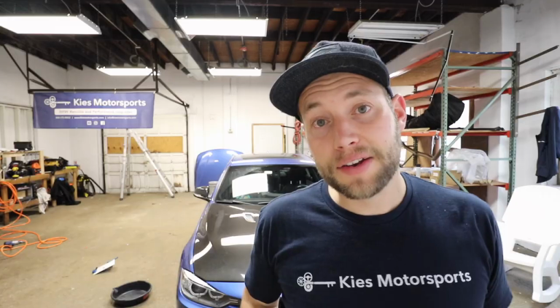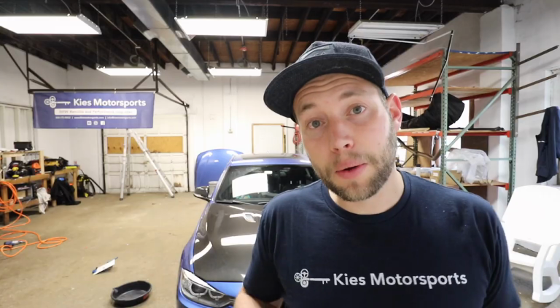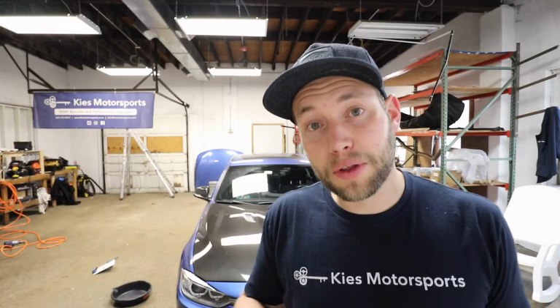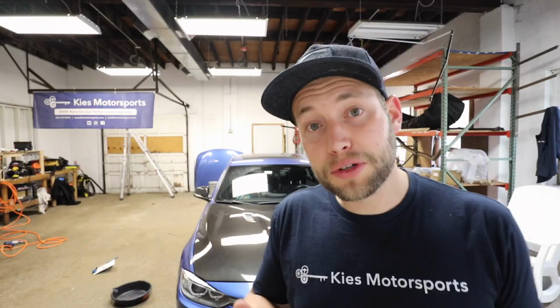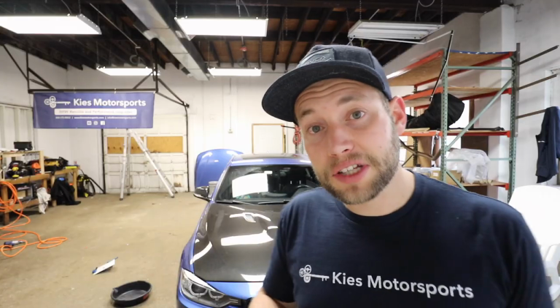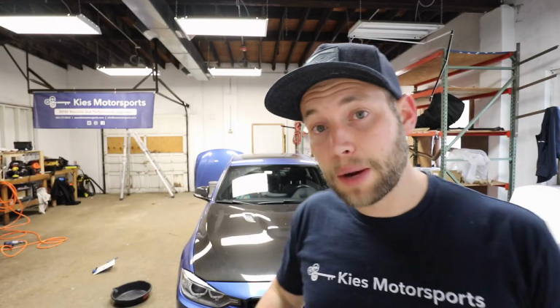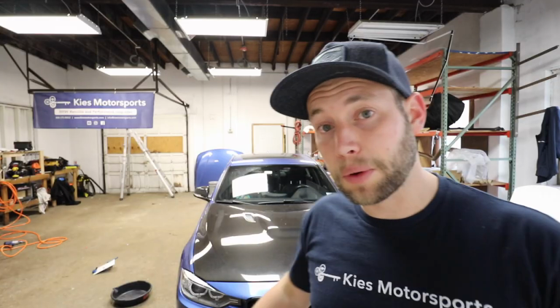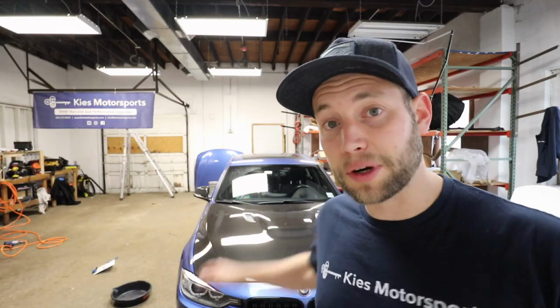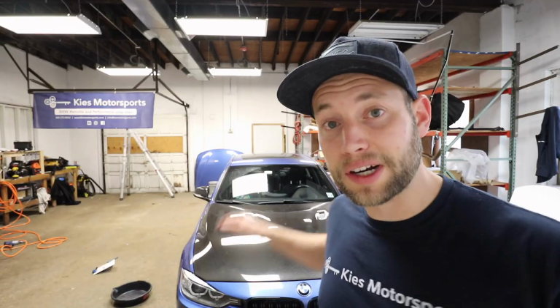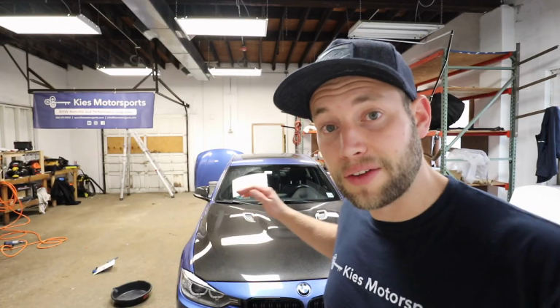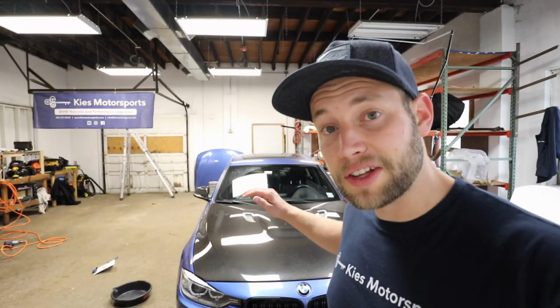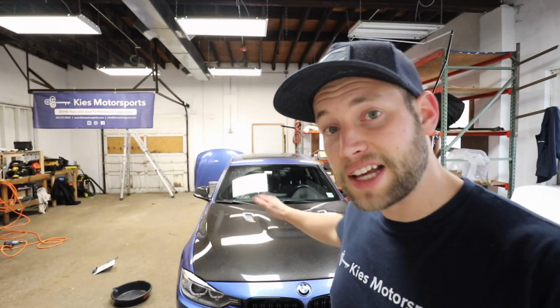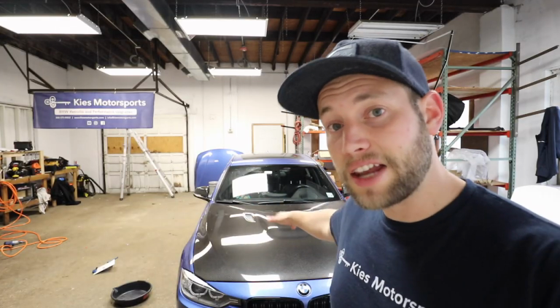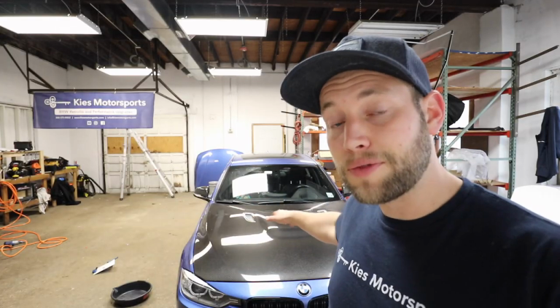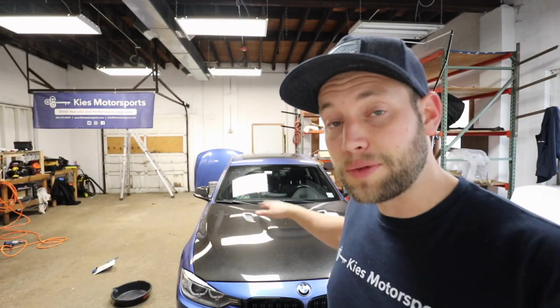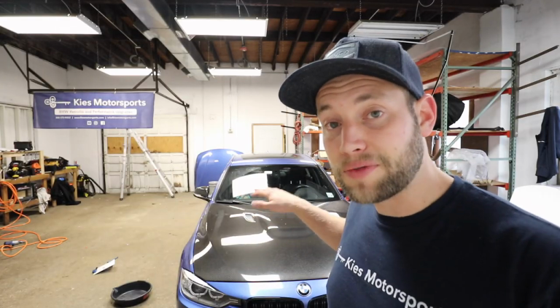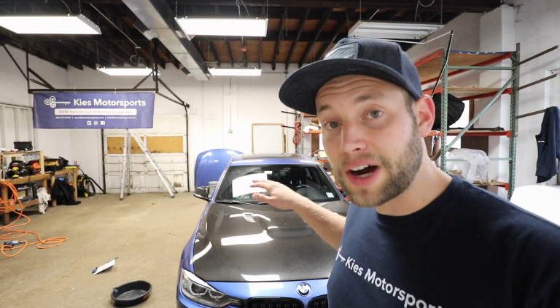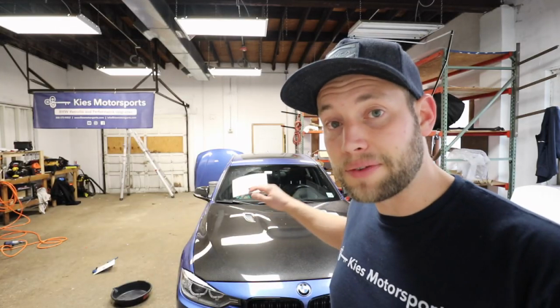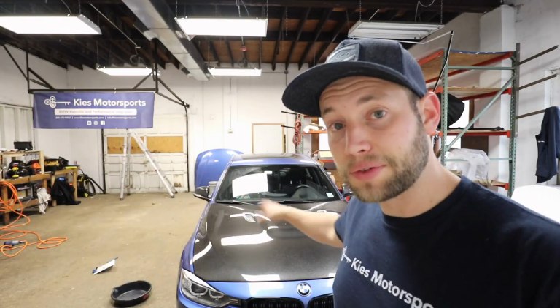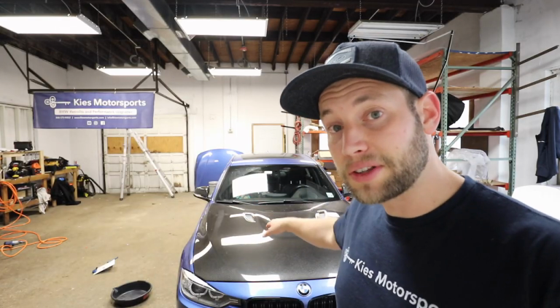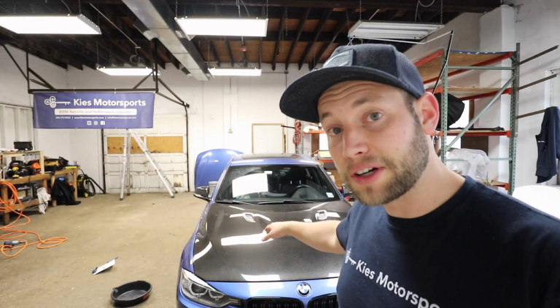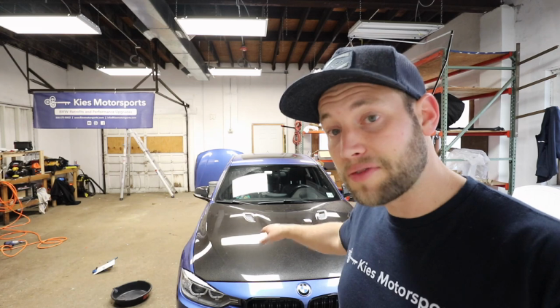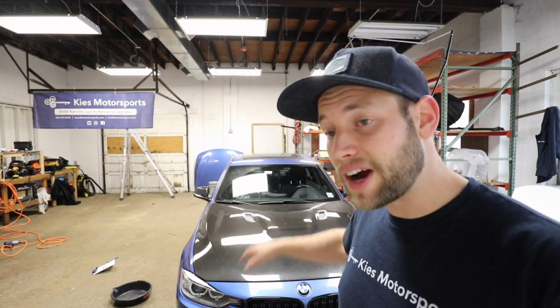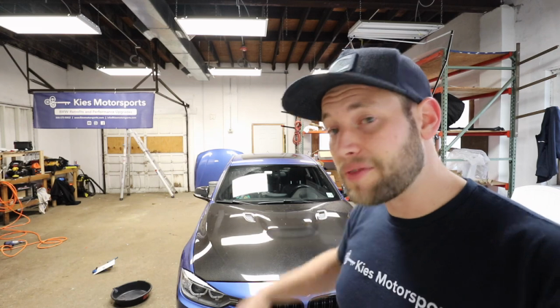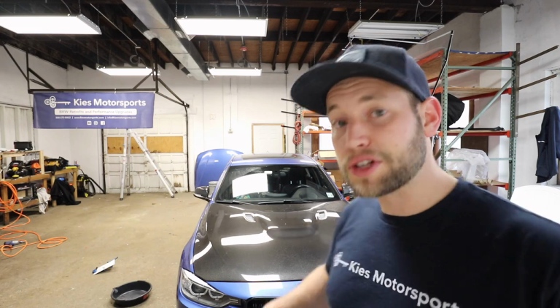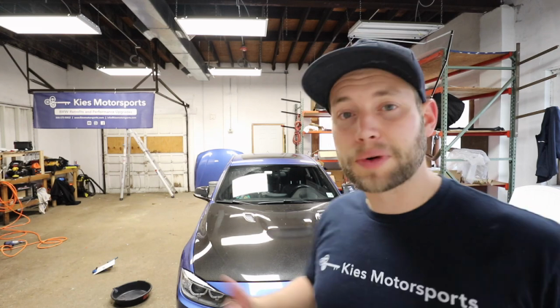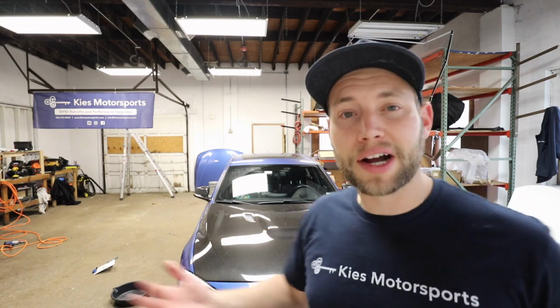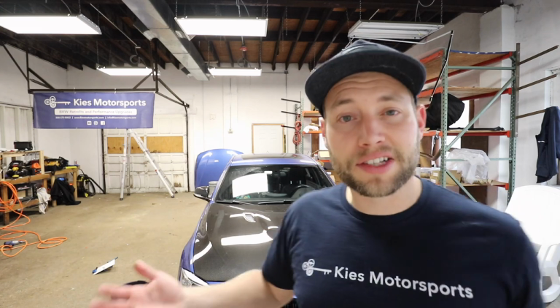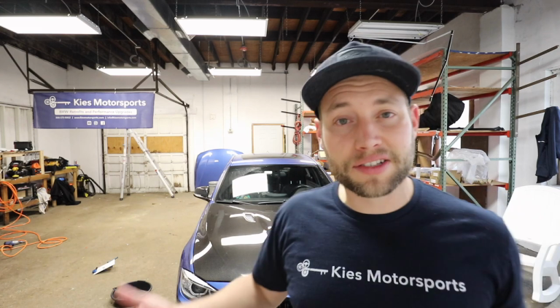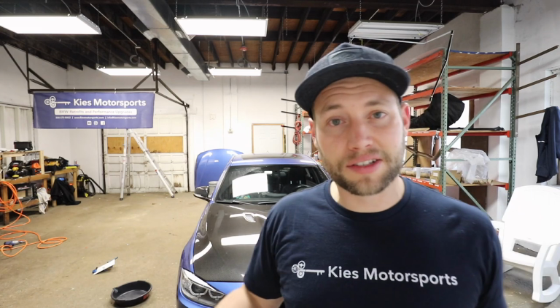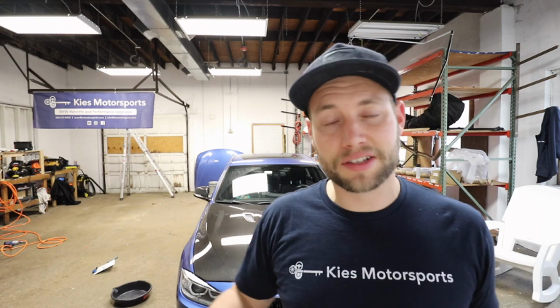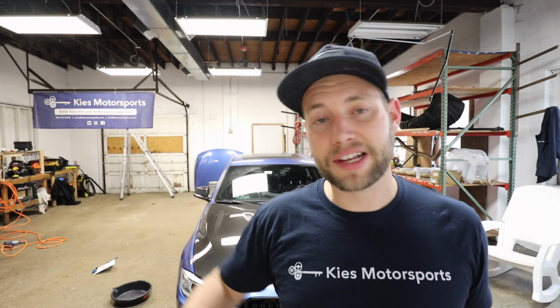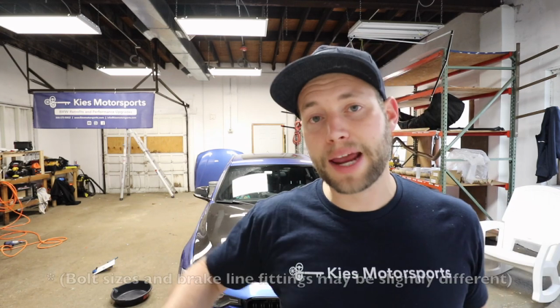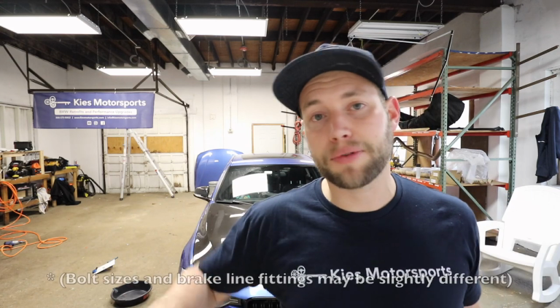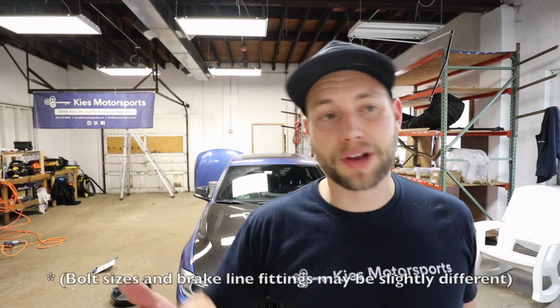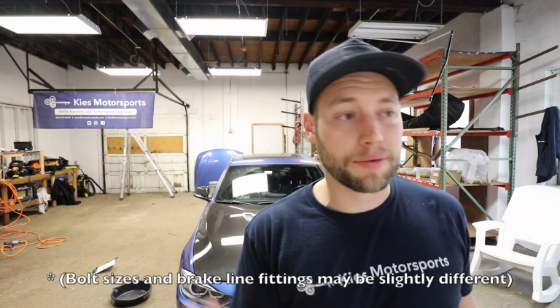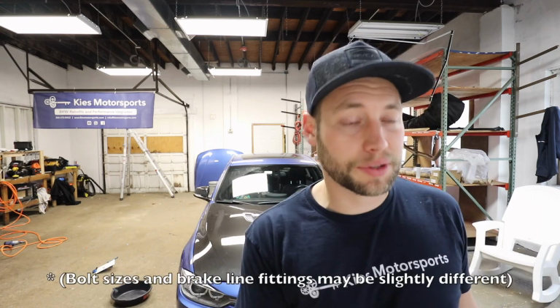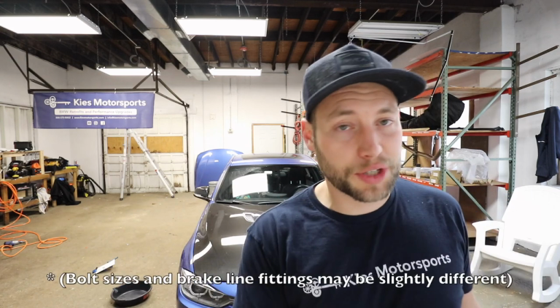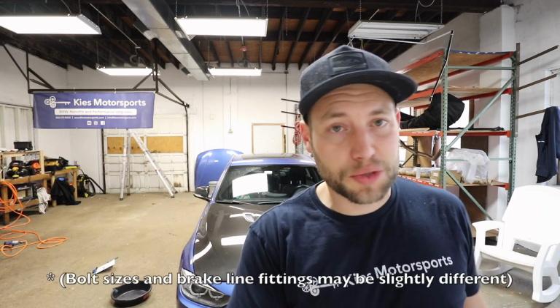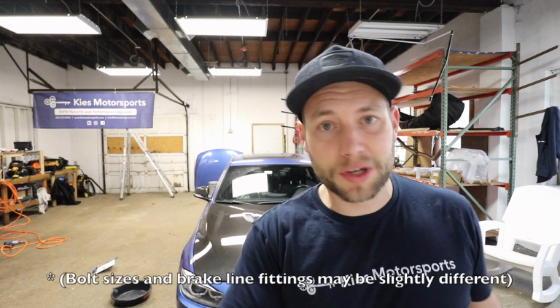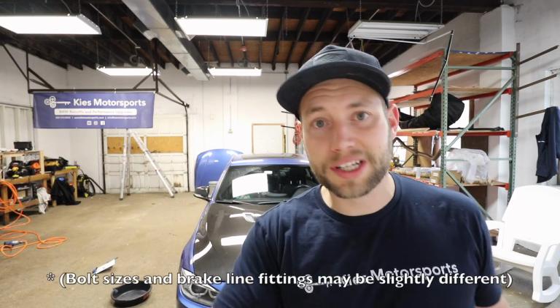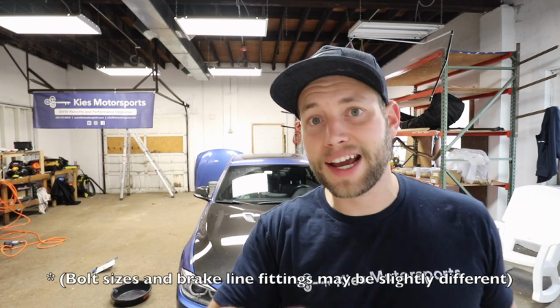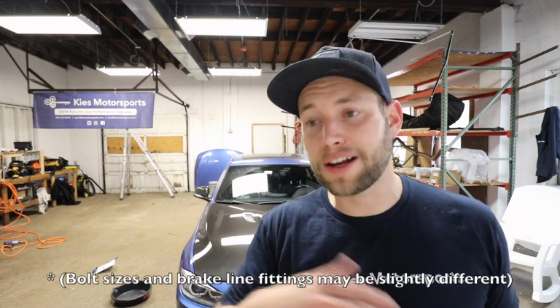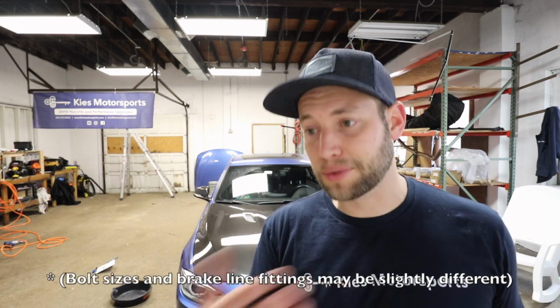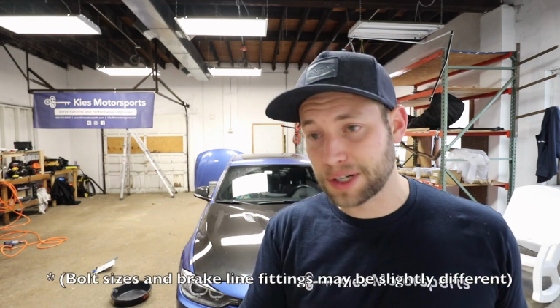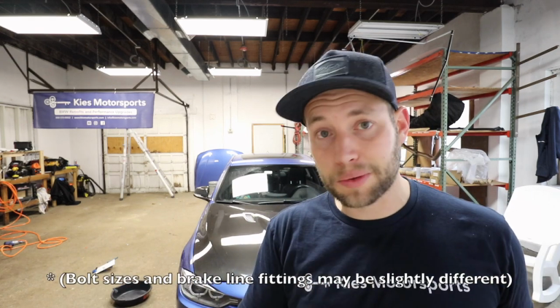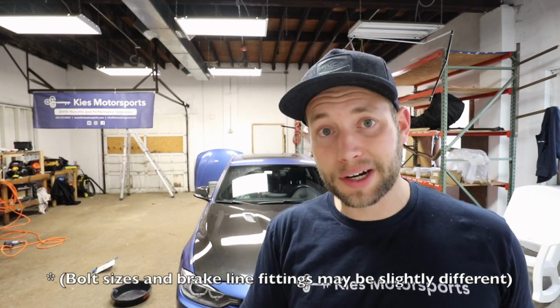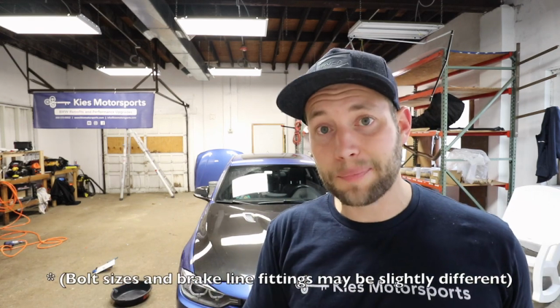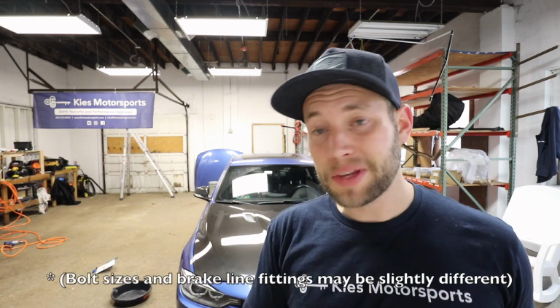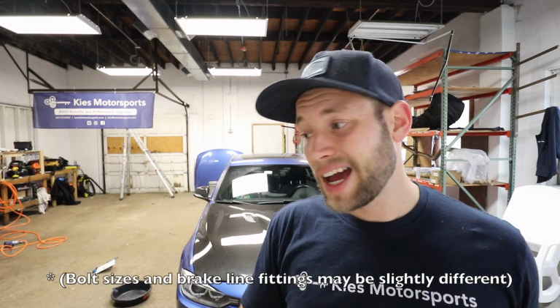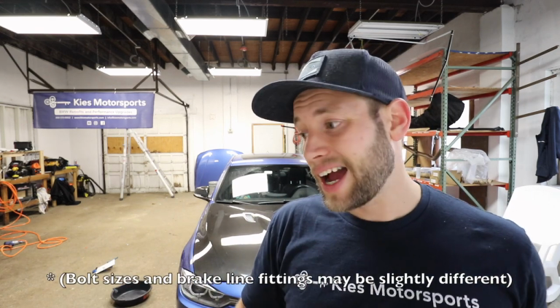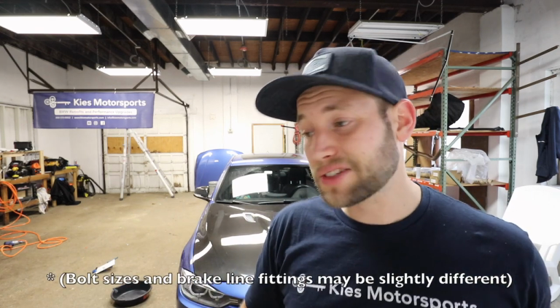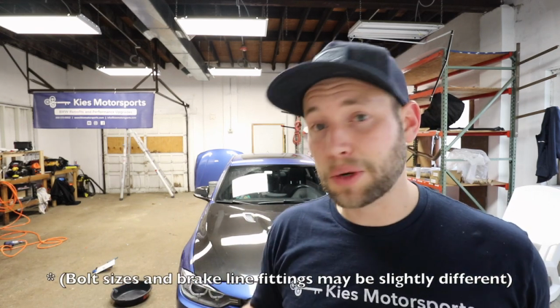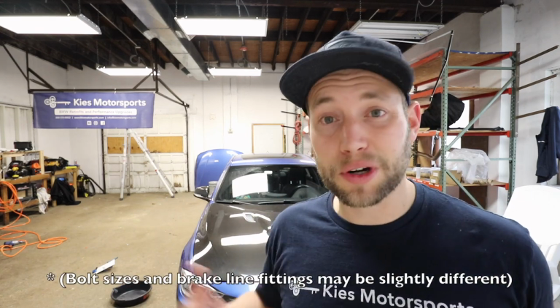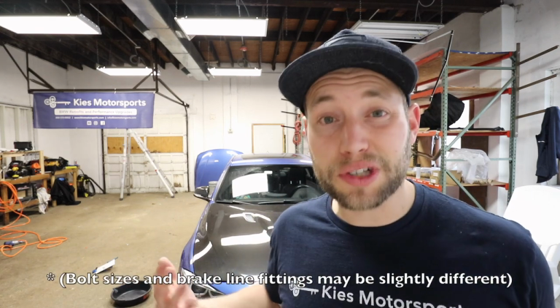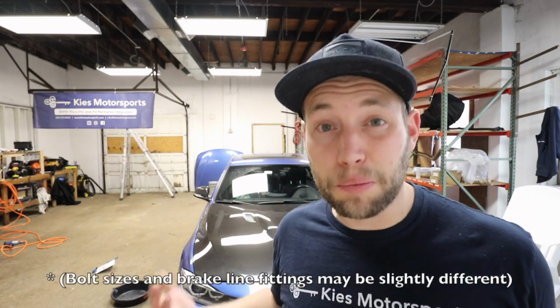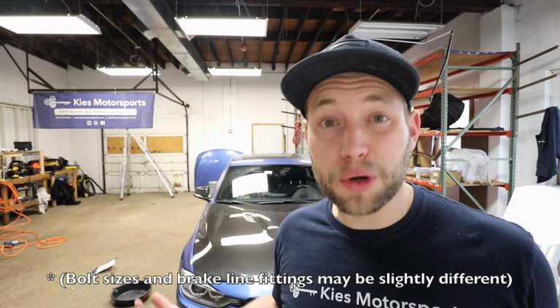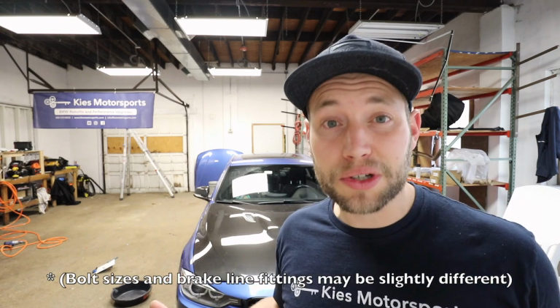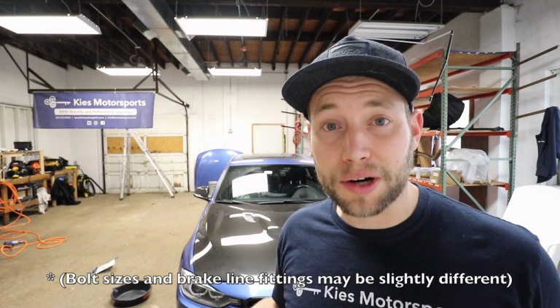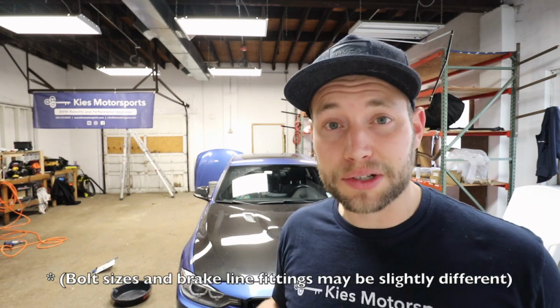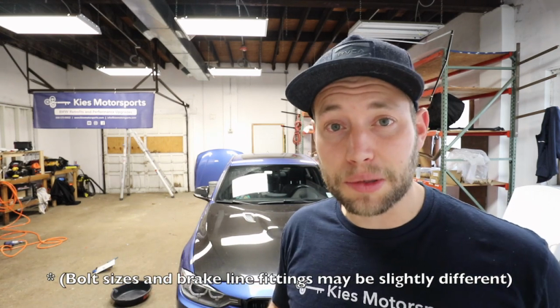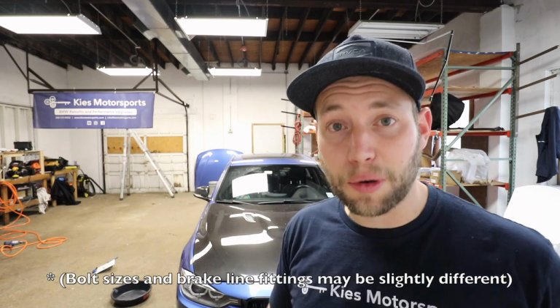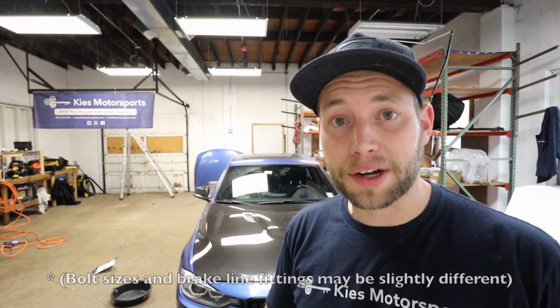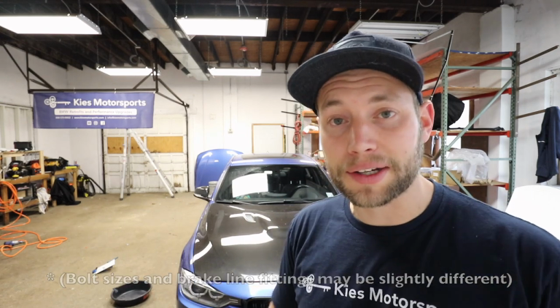Although today we're working on this N55 335, this process is the same if you have a 320i to 328. It actually works on most cars on the market.